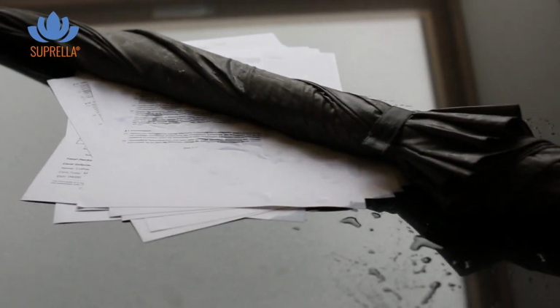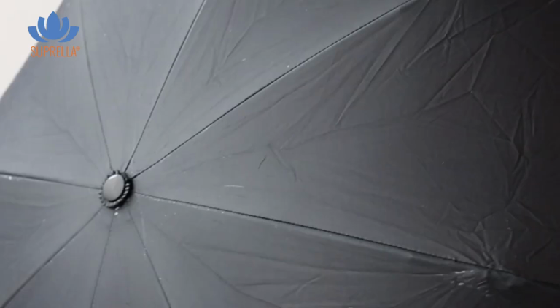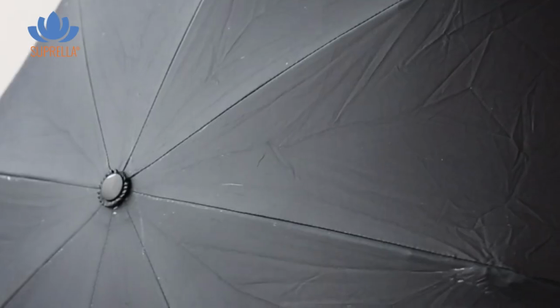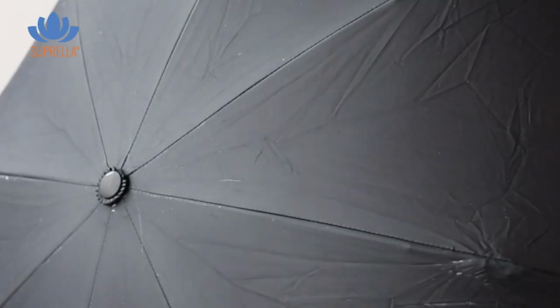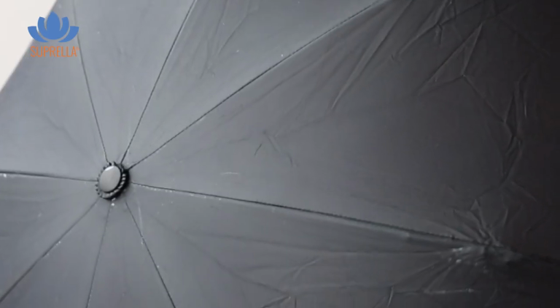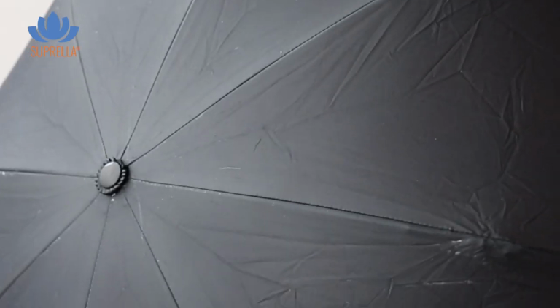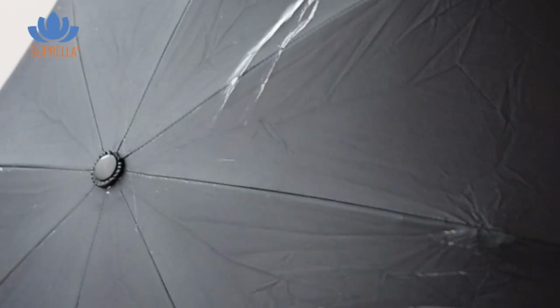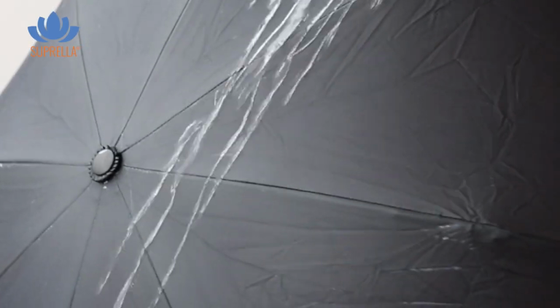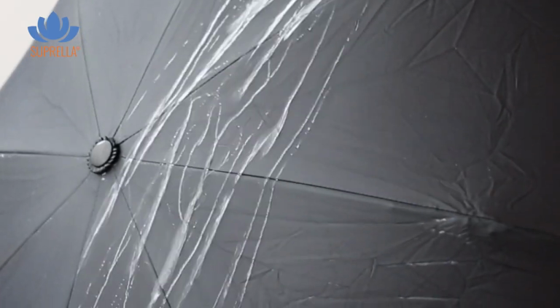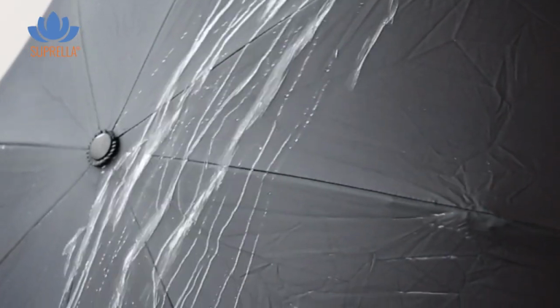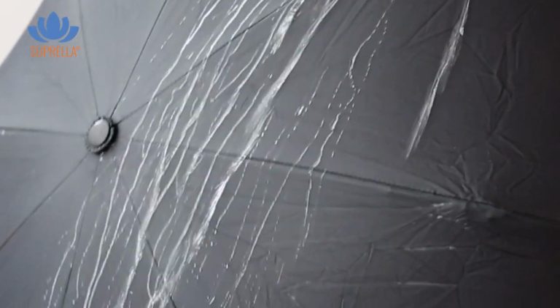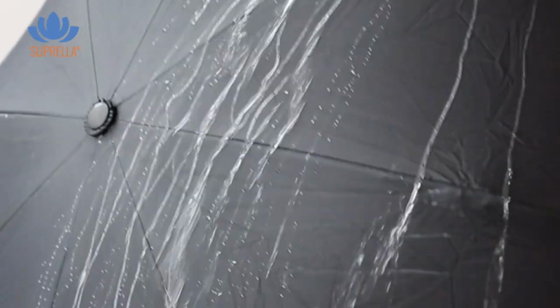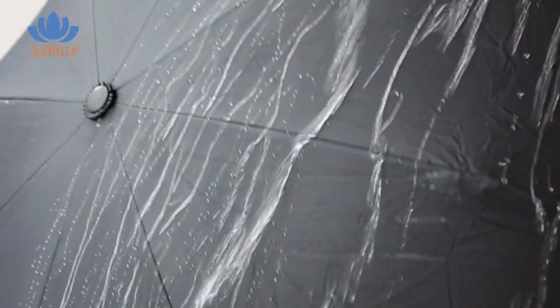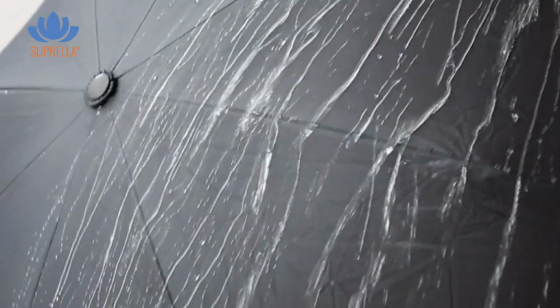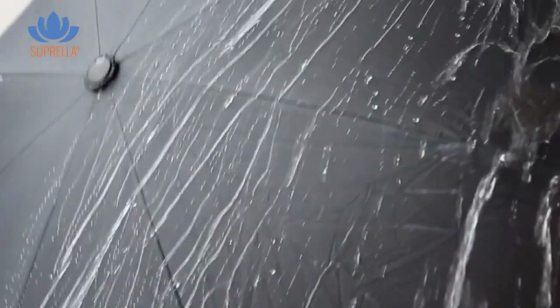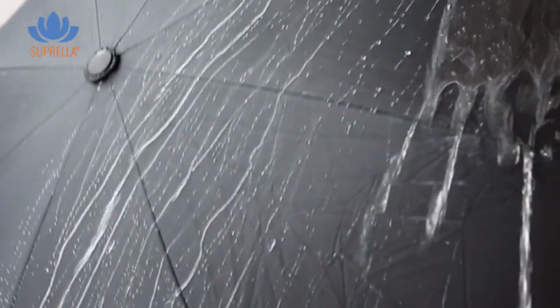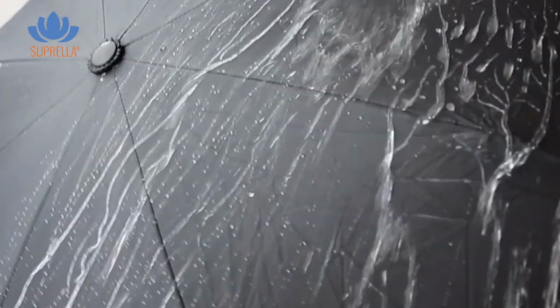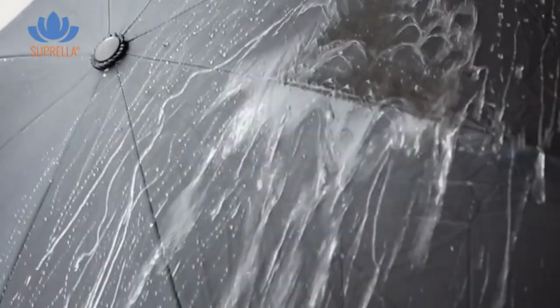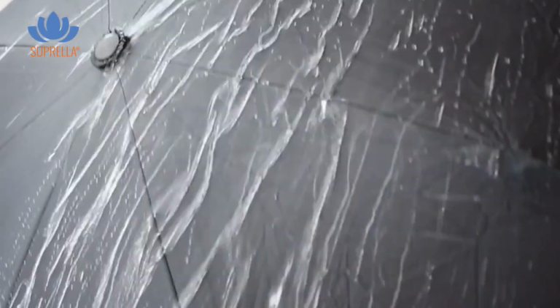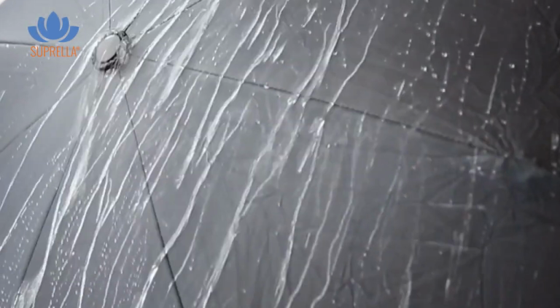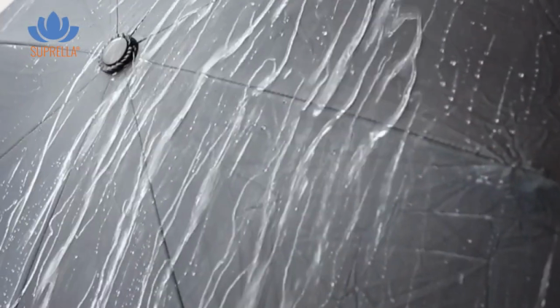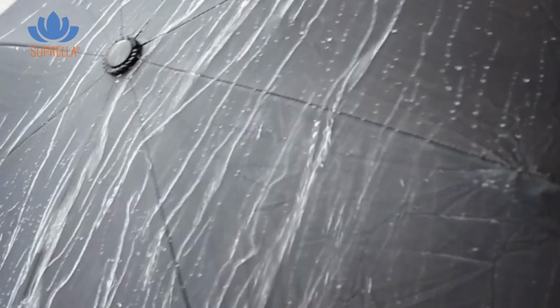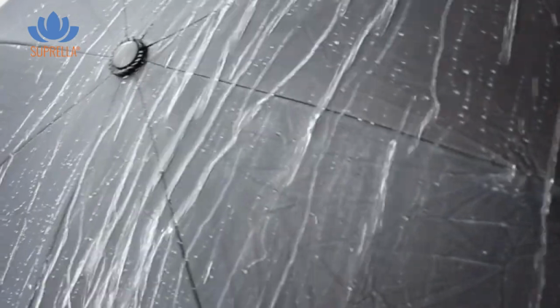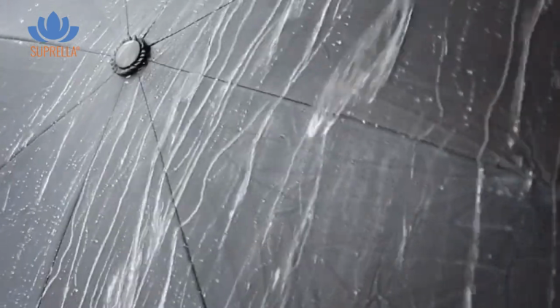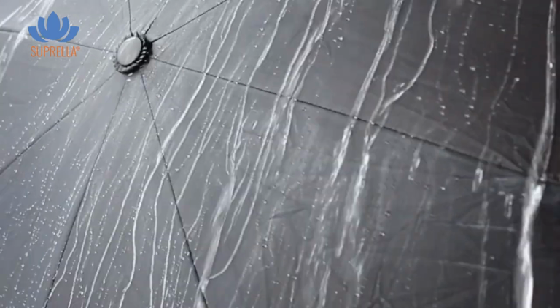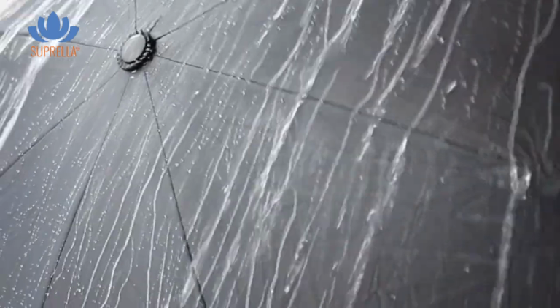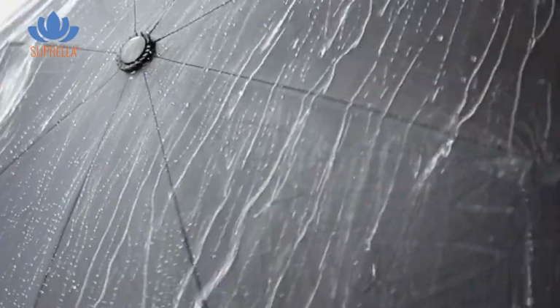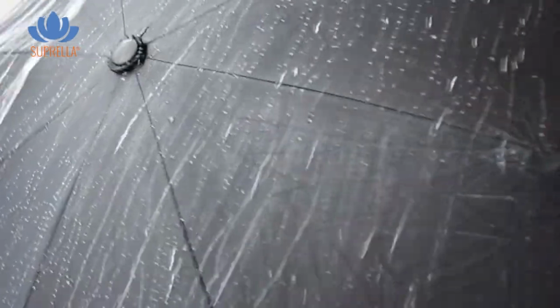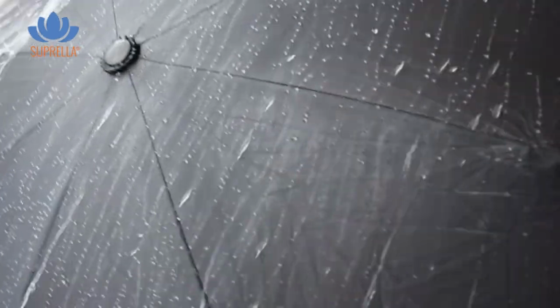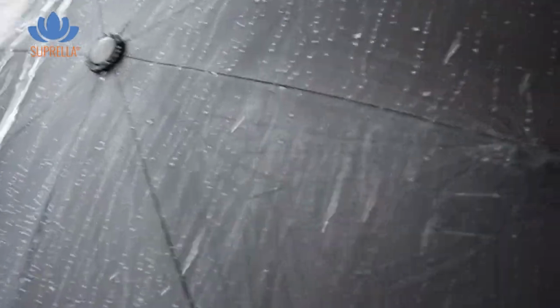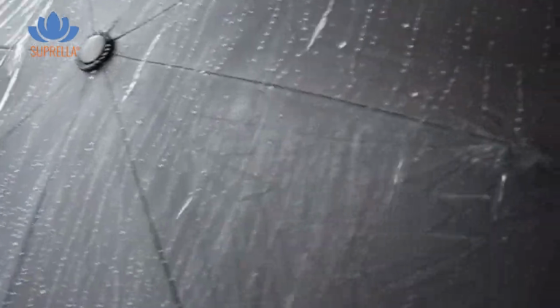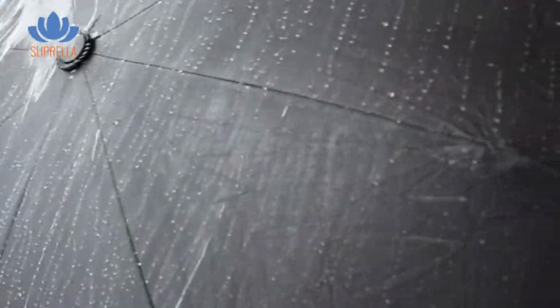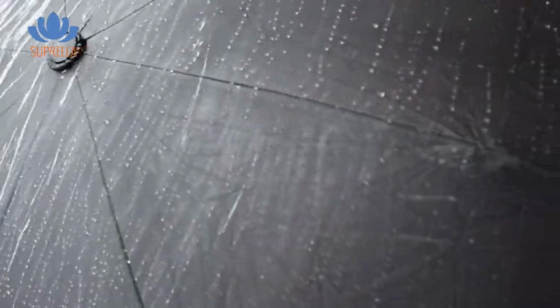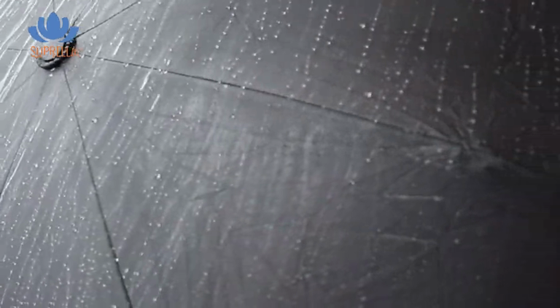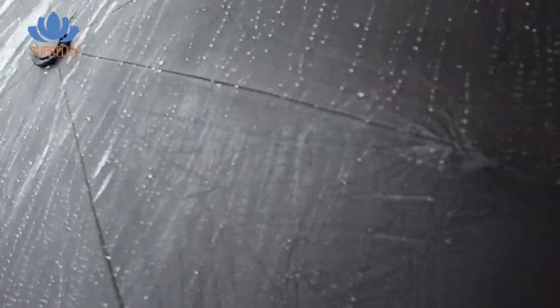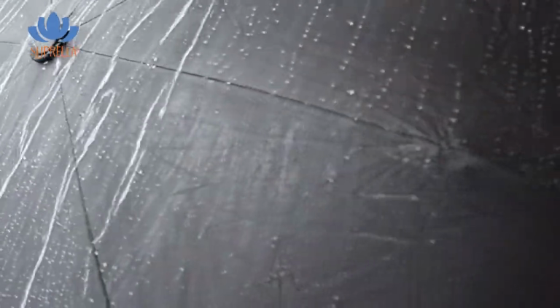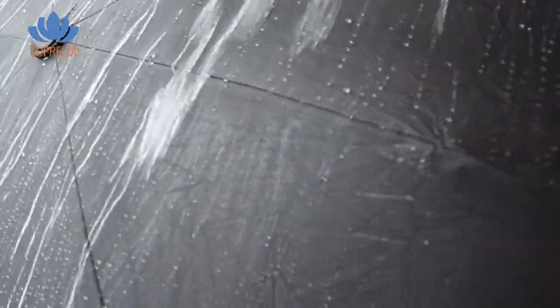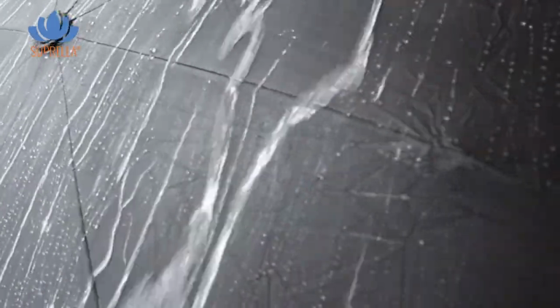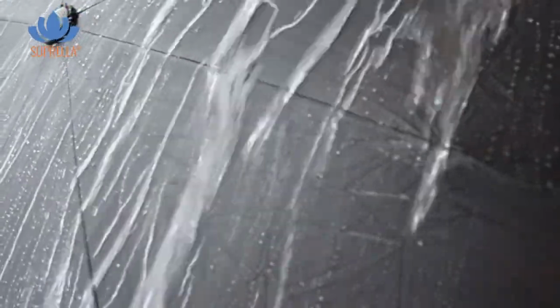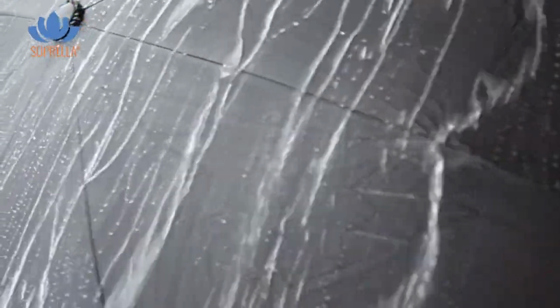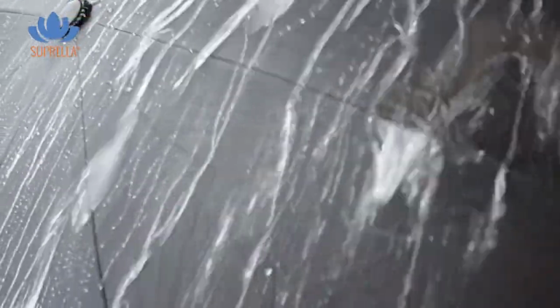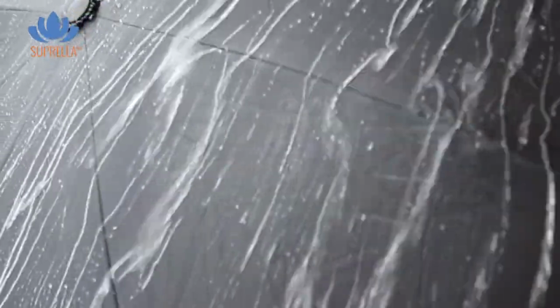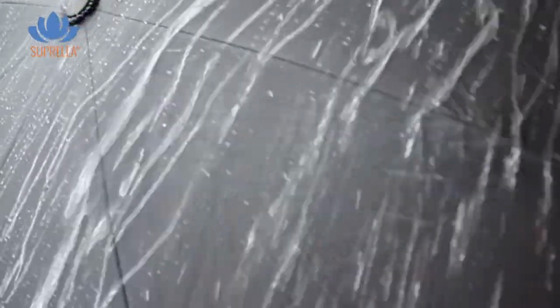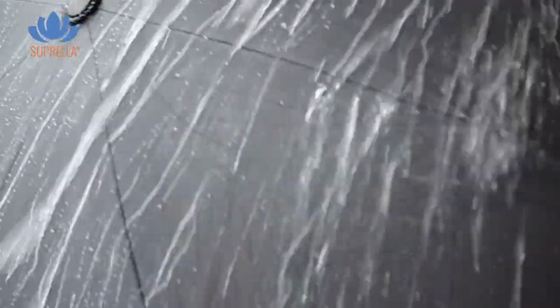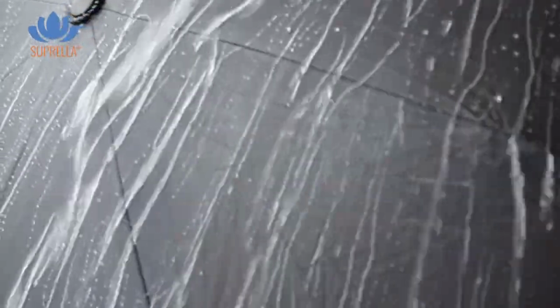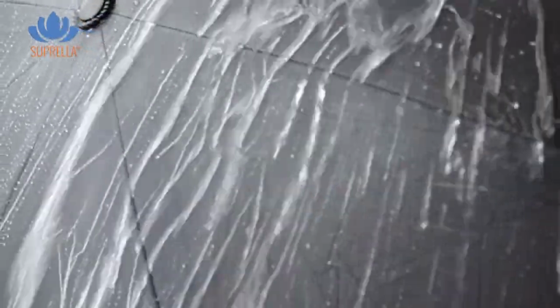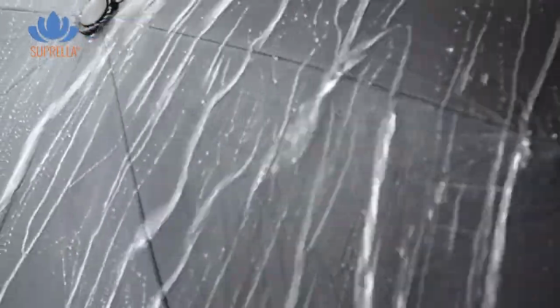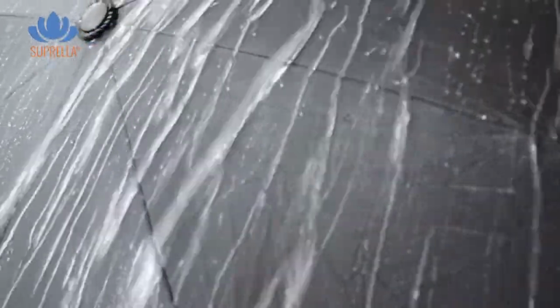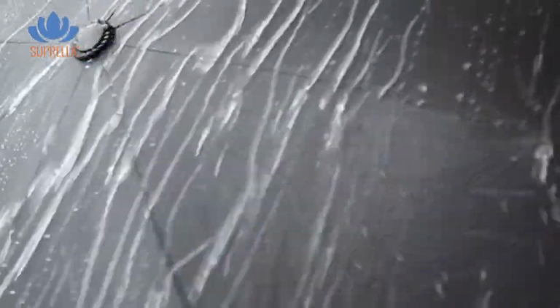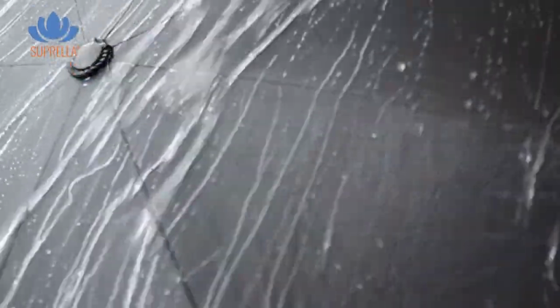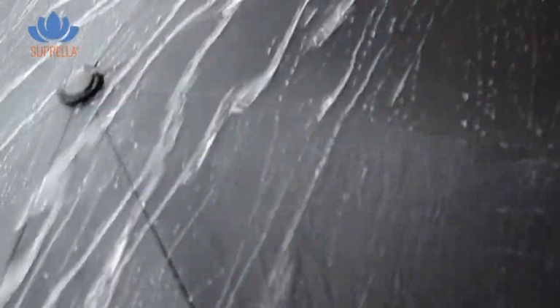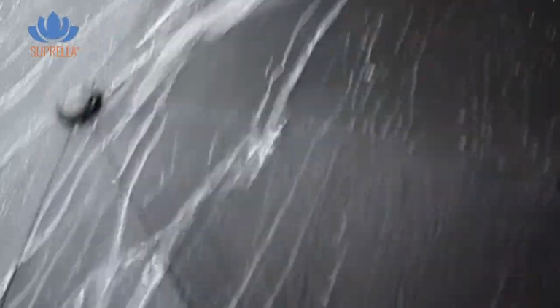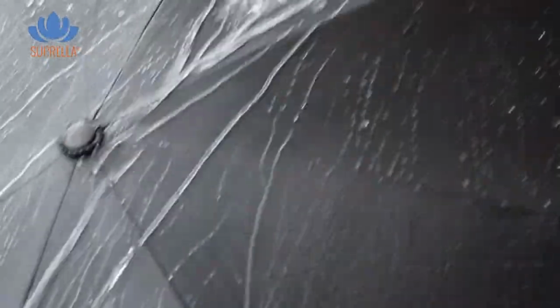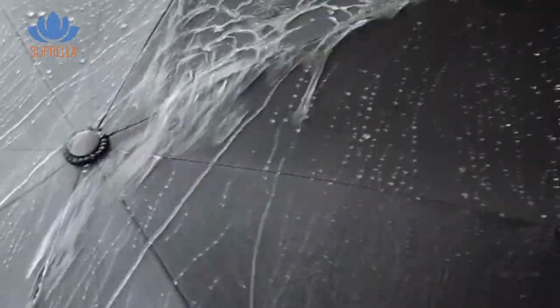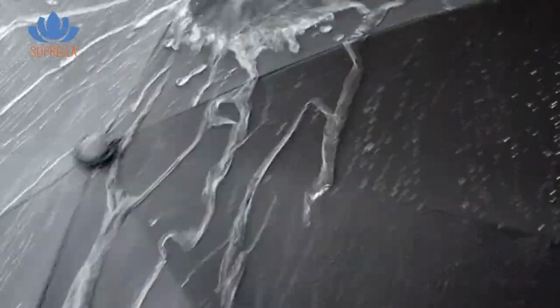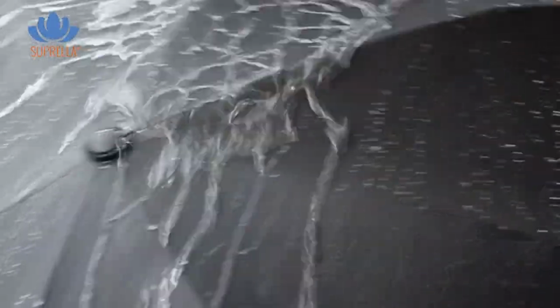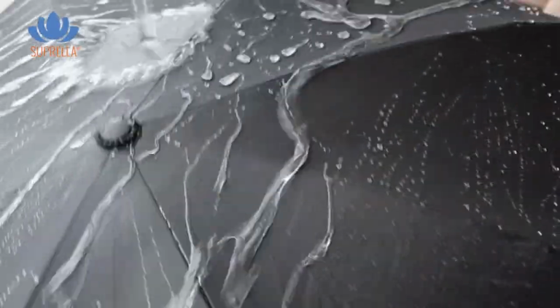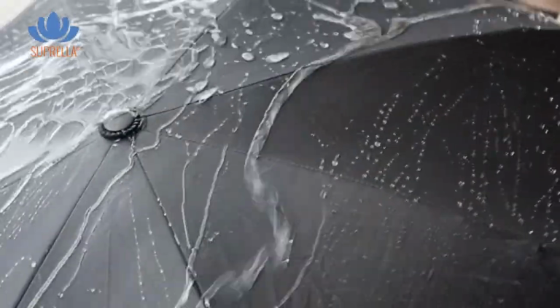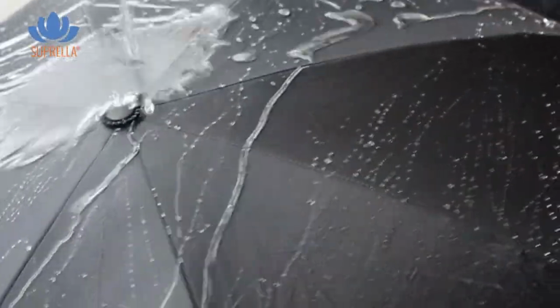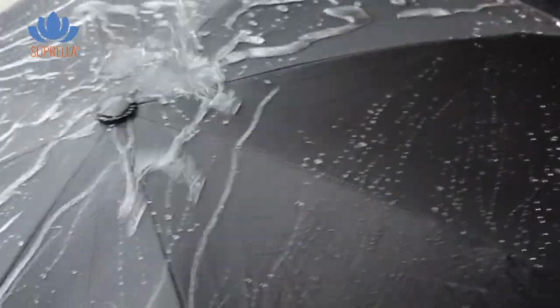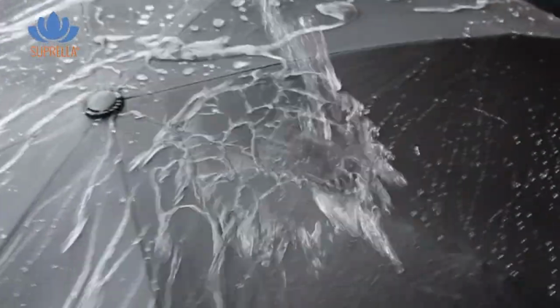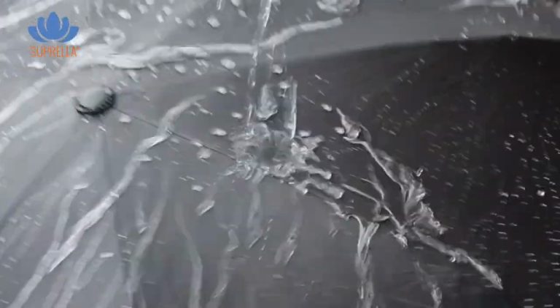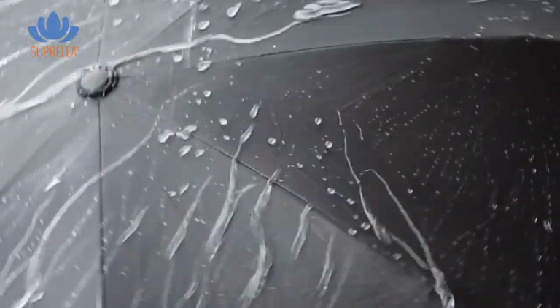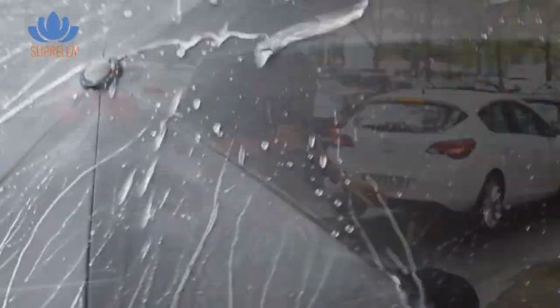Water repels directly from the surface due to the nanotechnology, and therefore no water is in the umbrella.